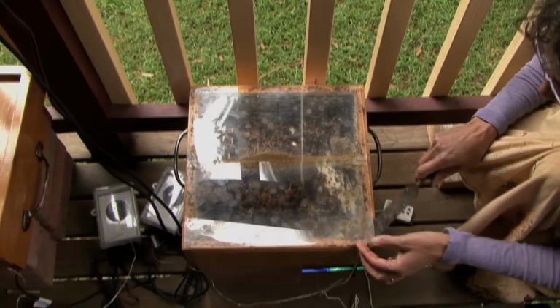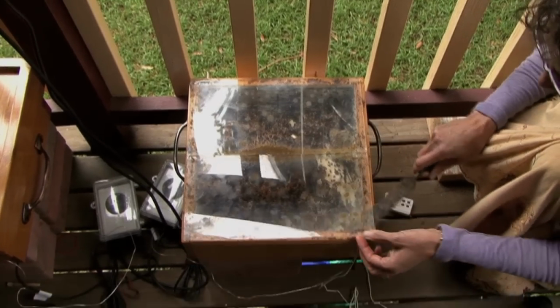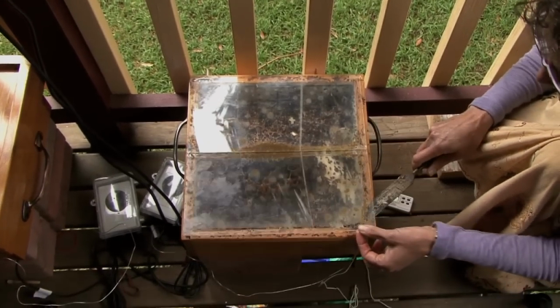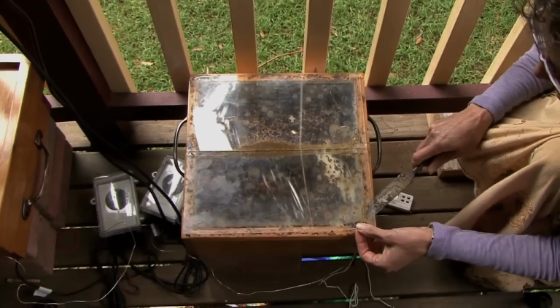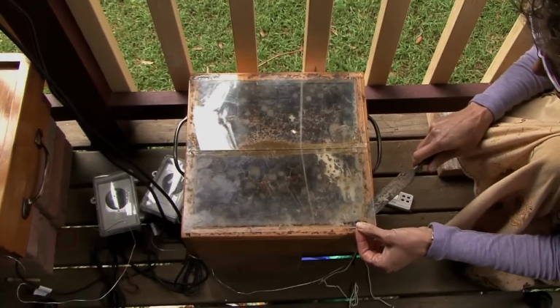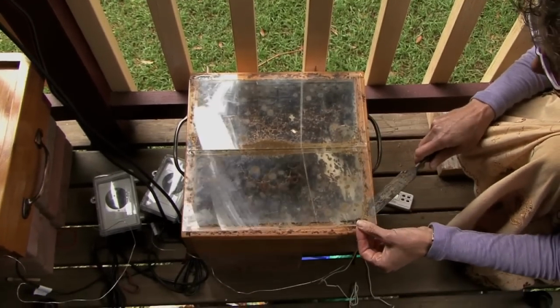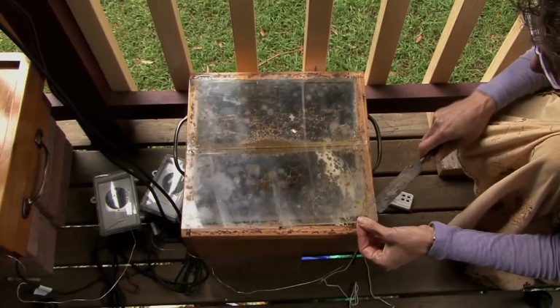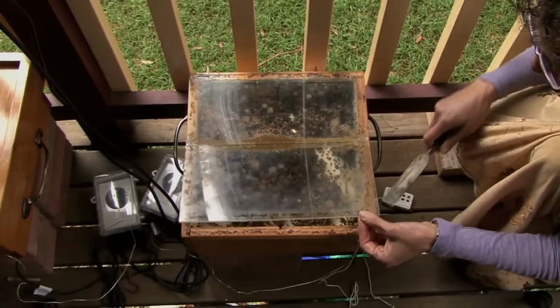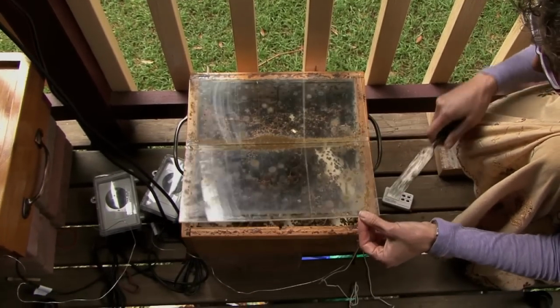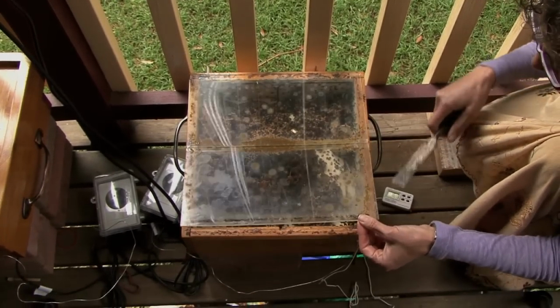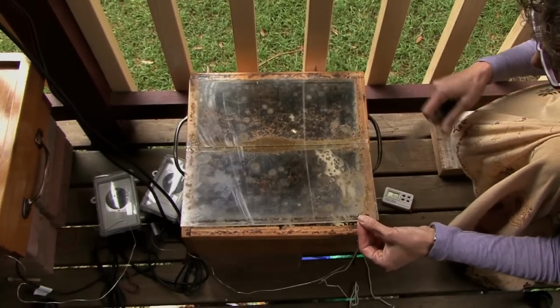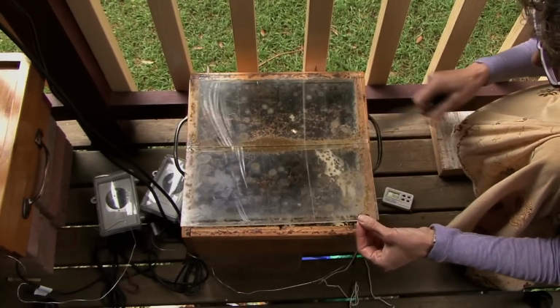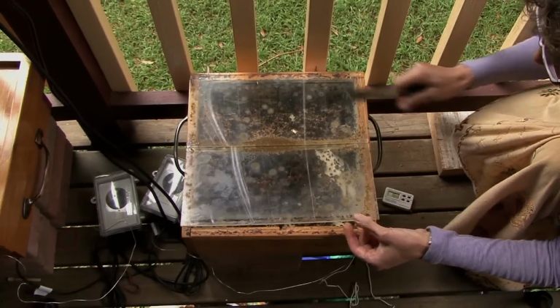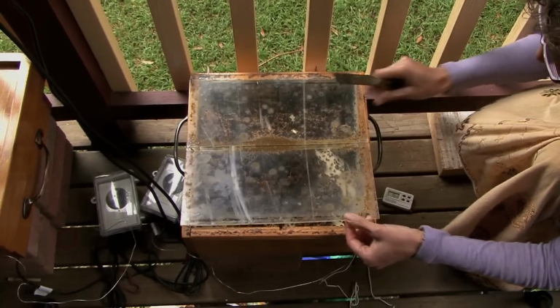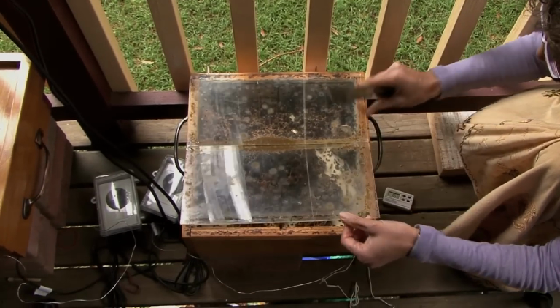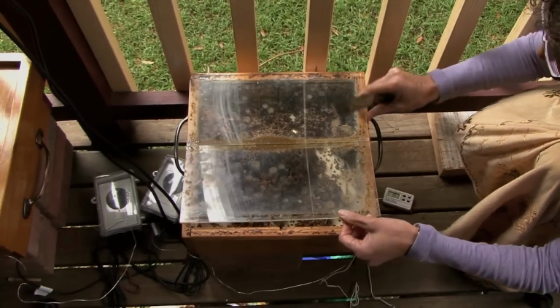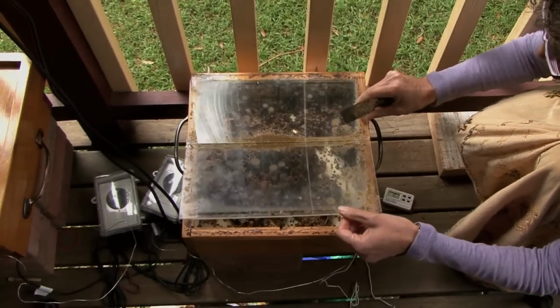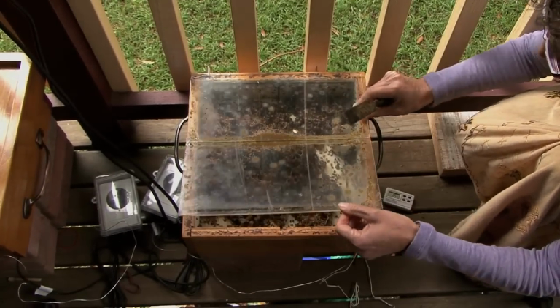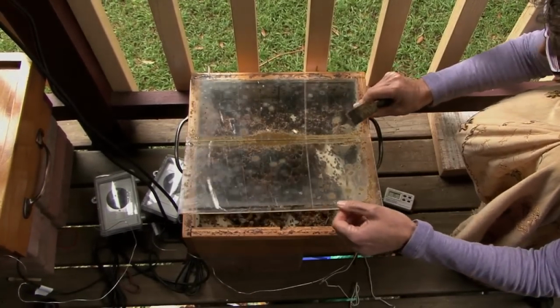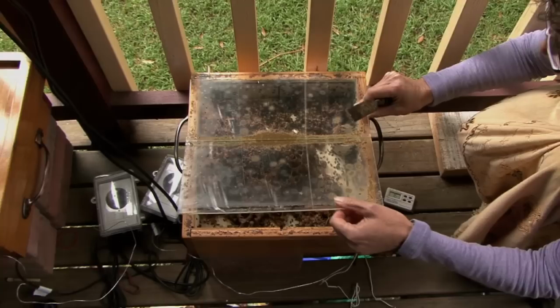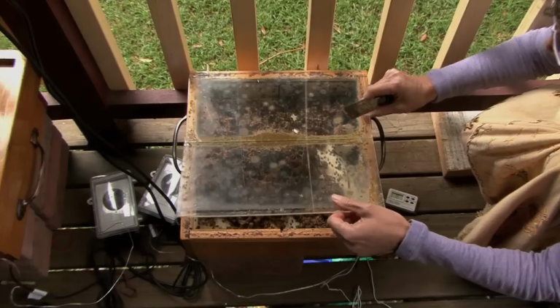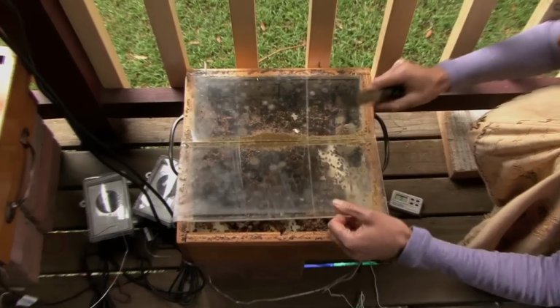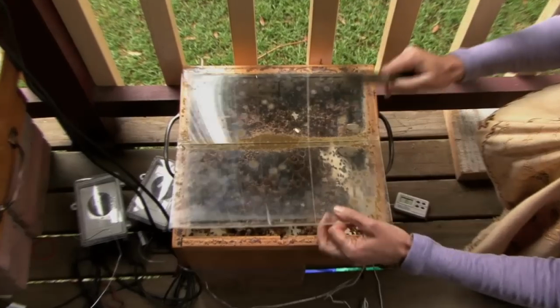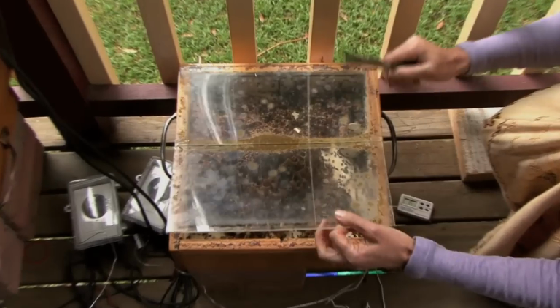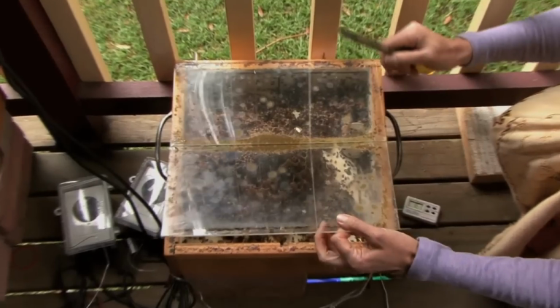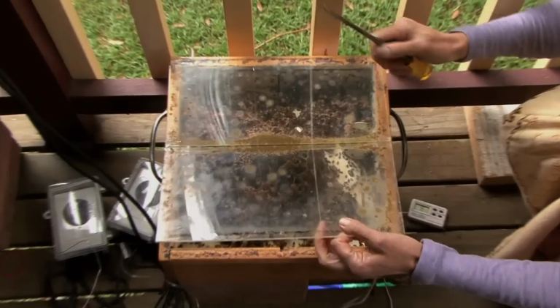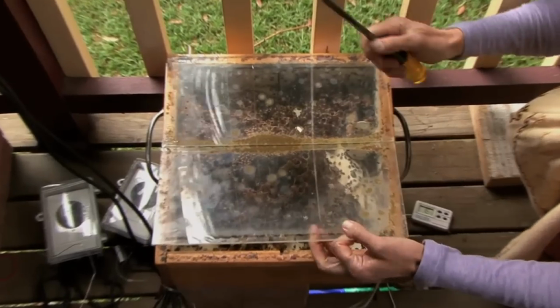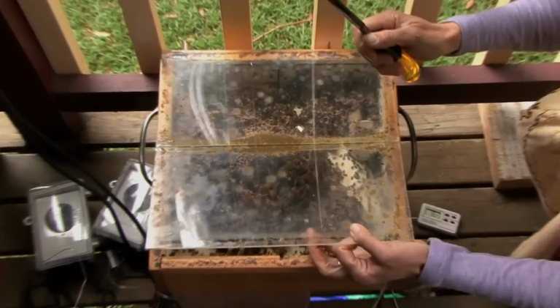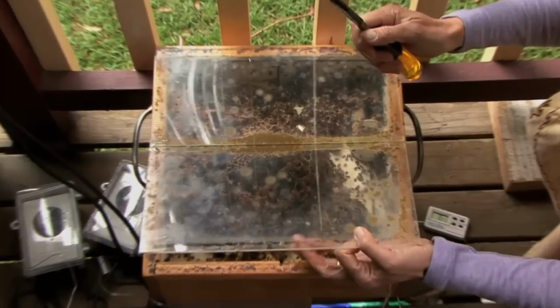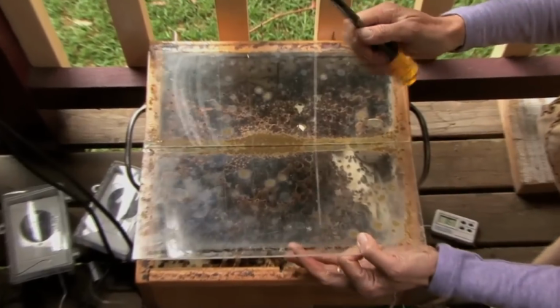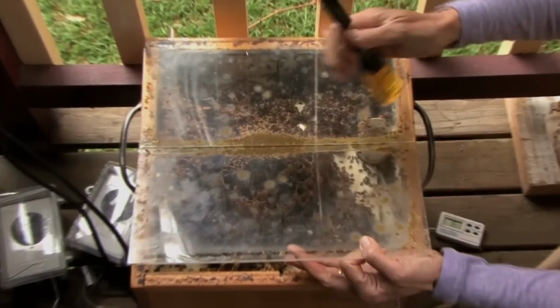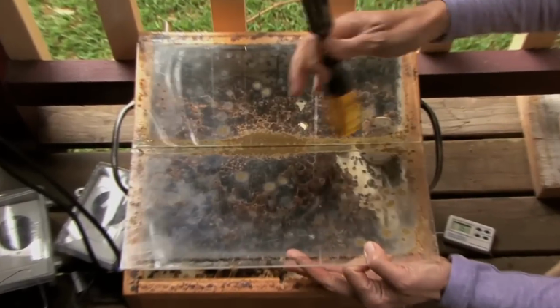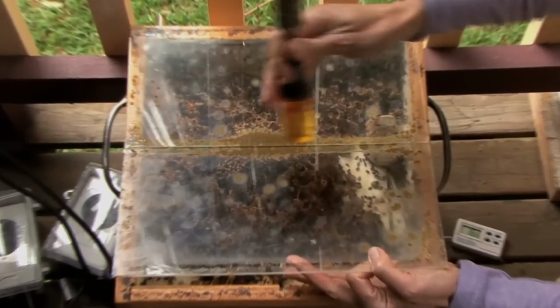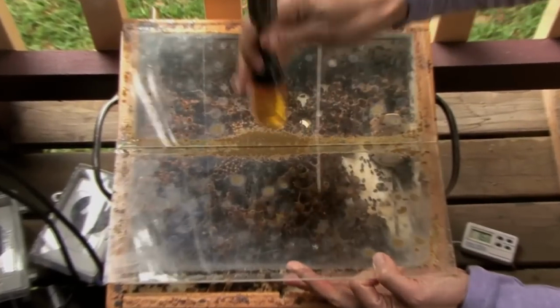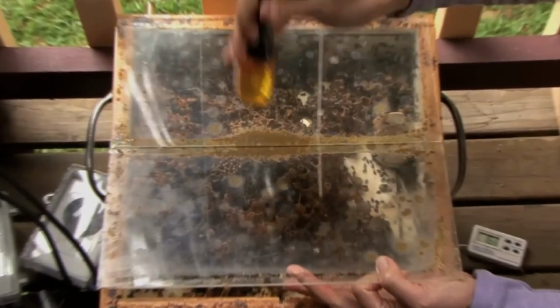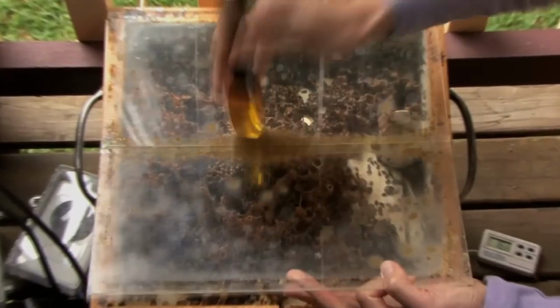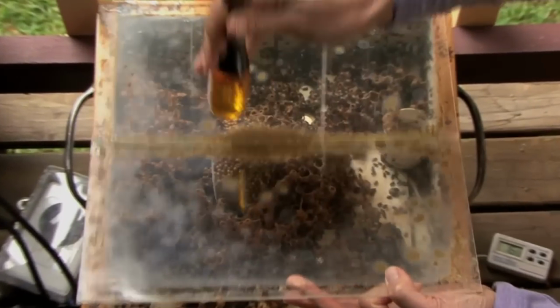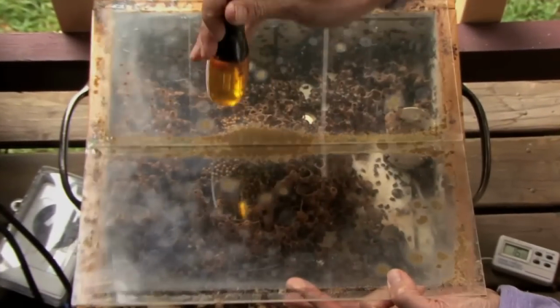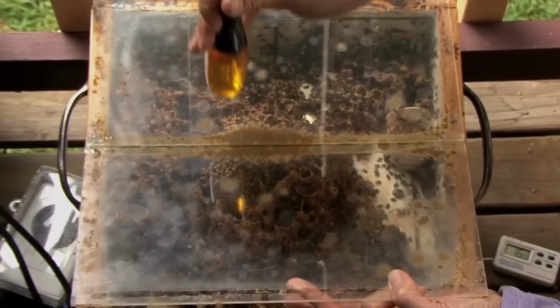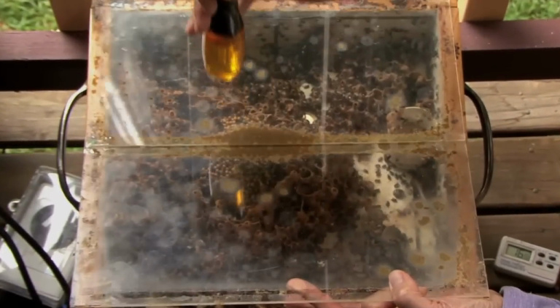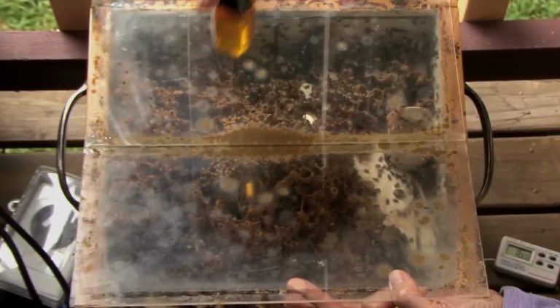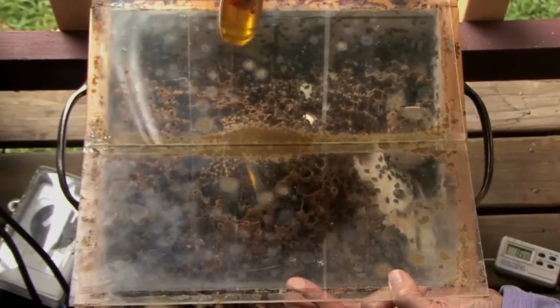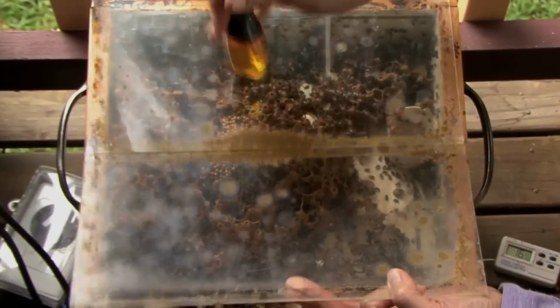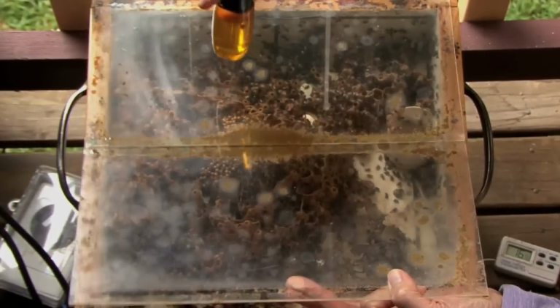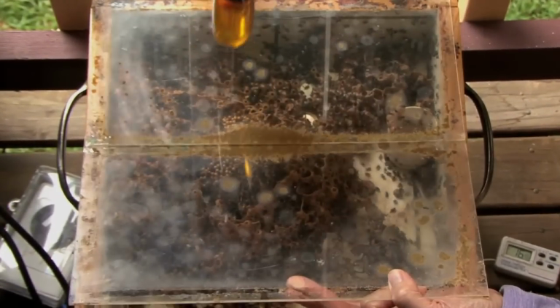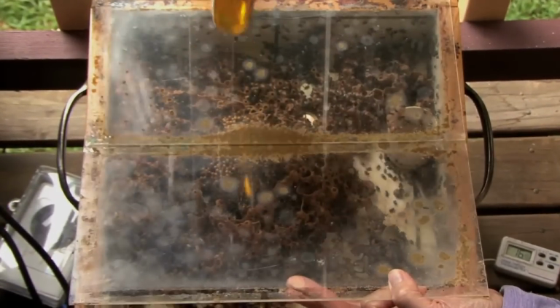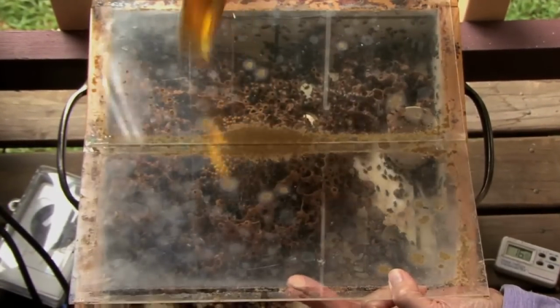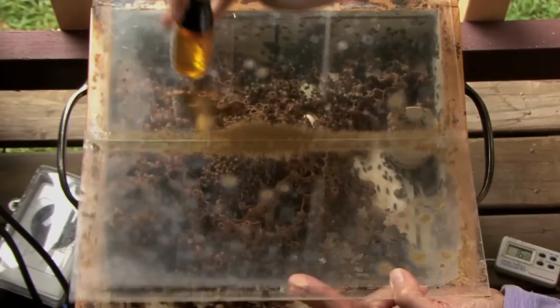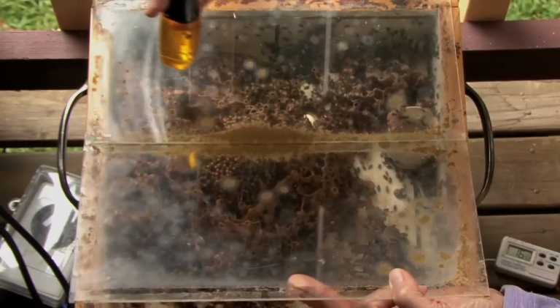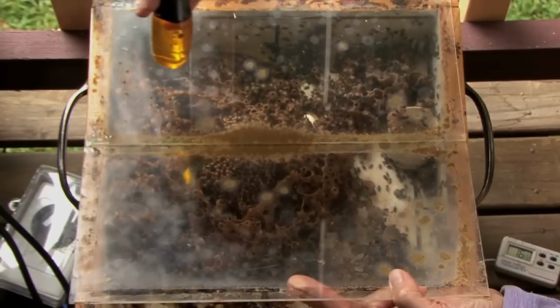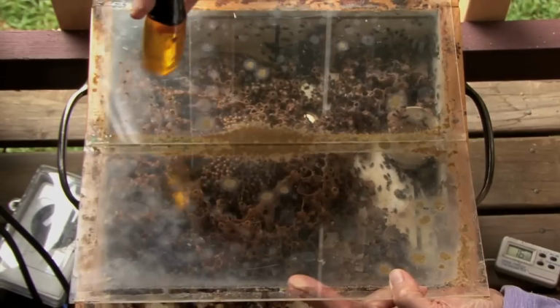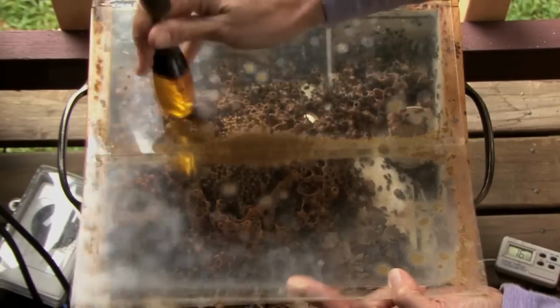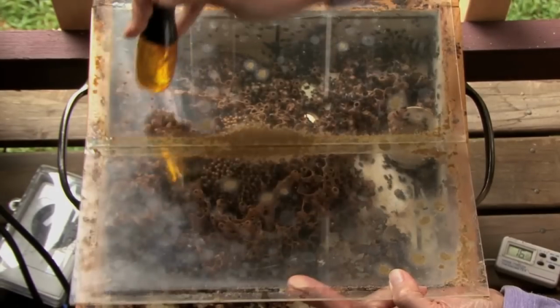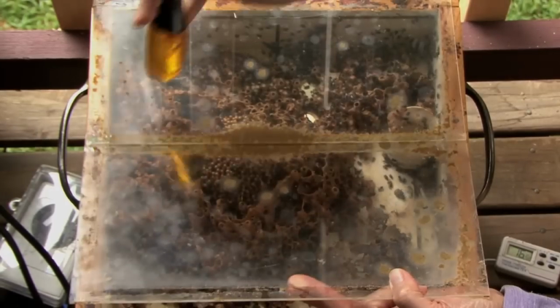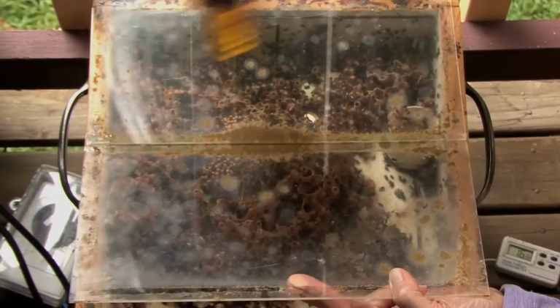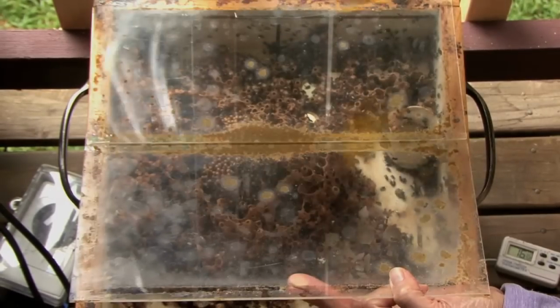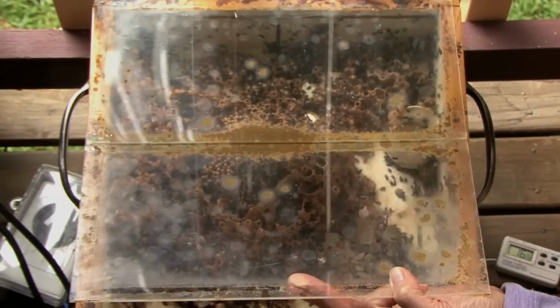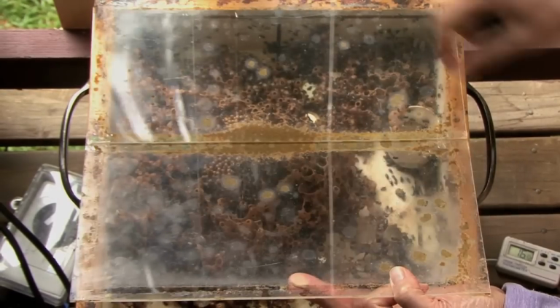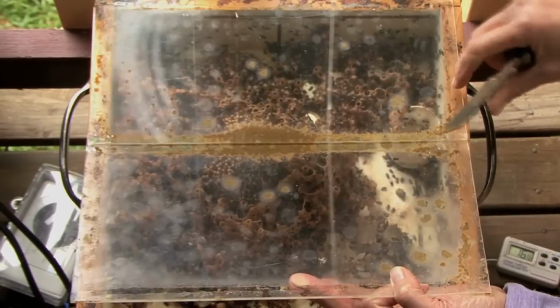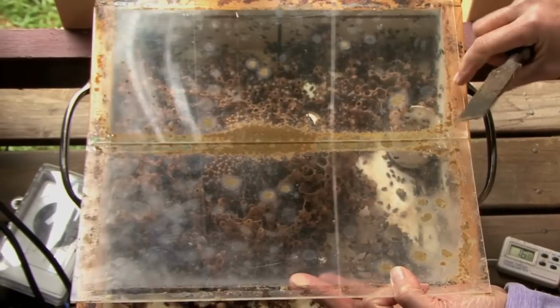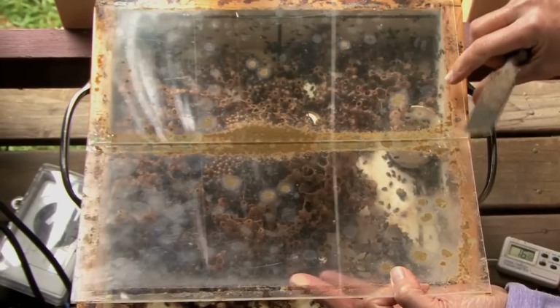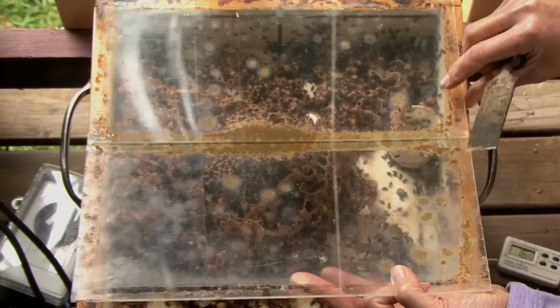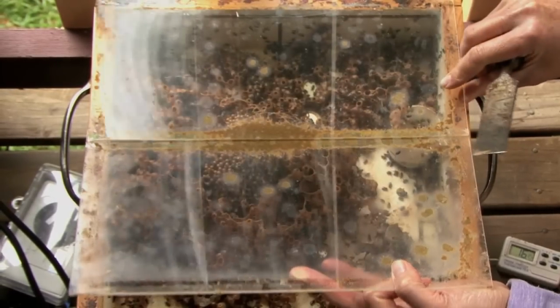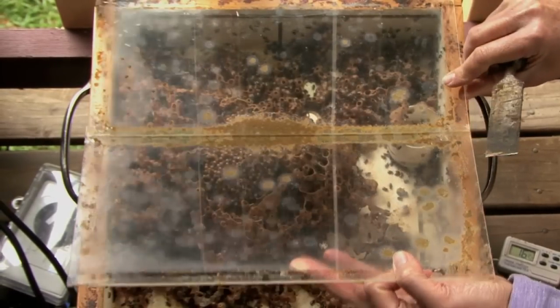I think this is really interesting being able to see an Austroplebia hive like this. Like most people are never going to see a hive like this.